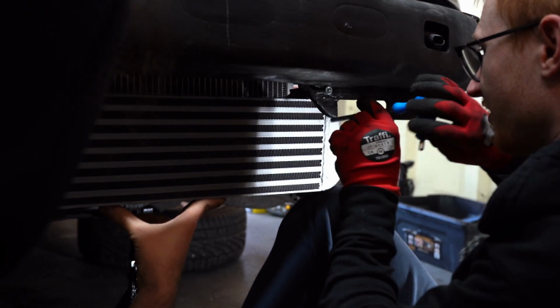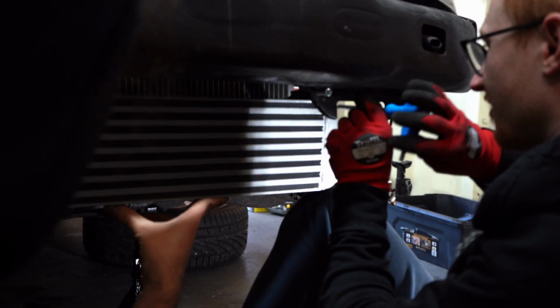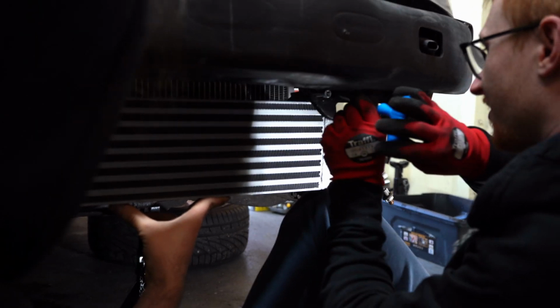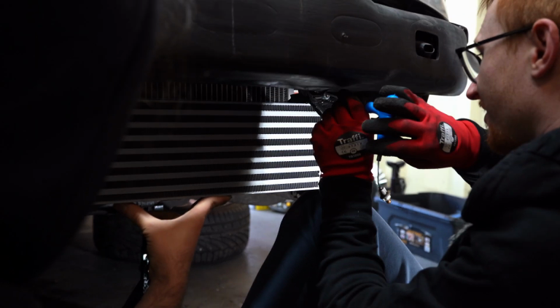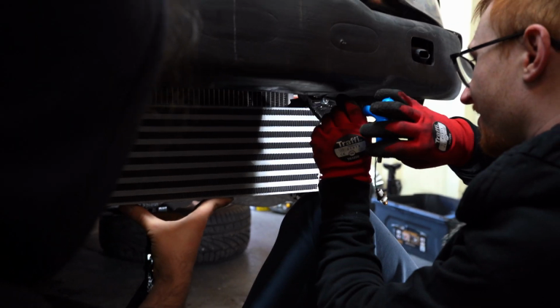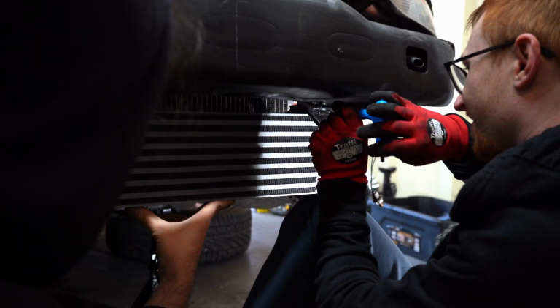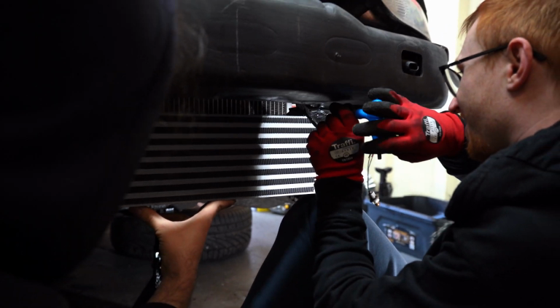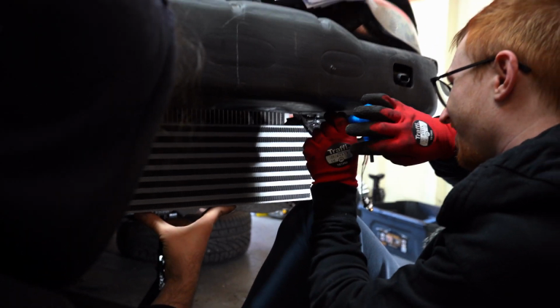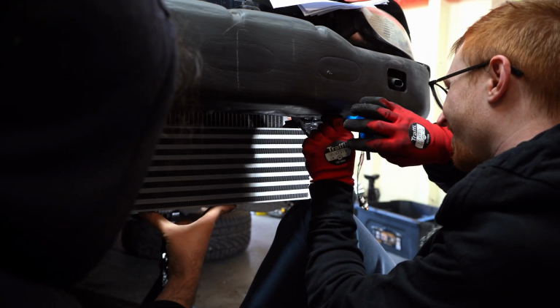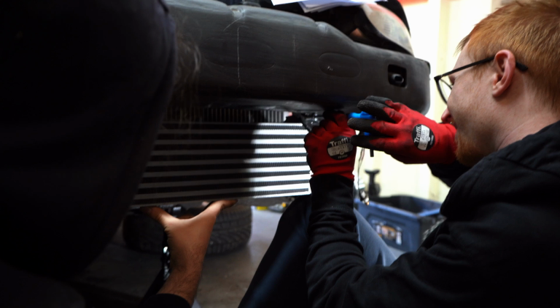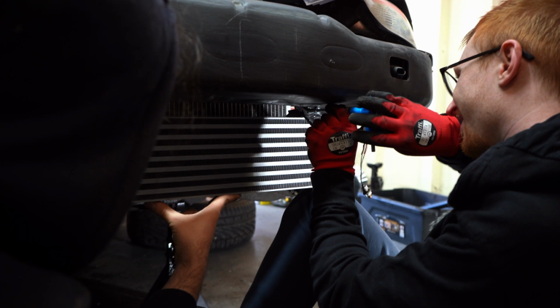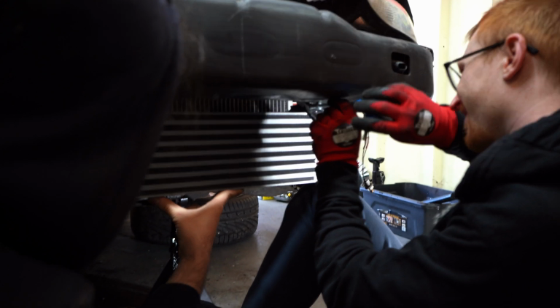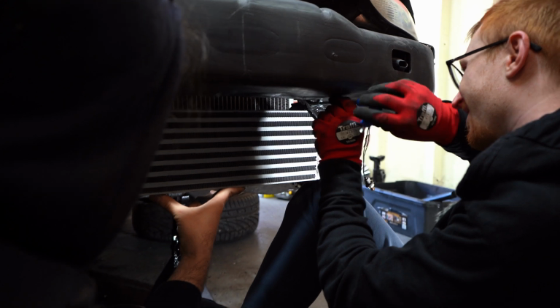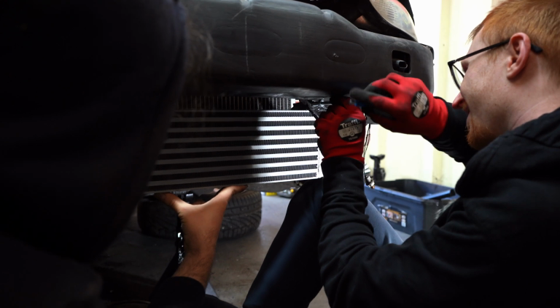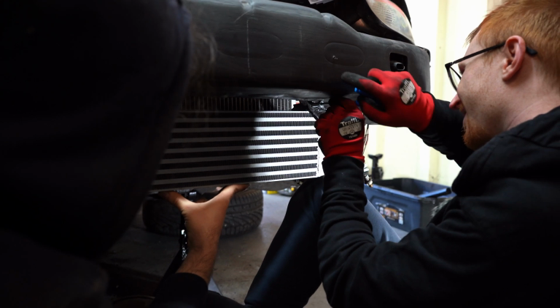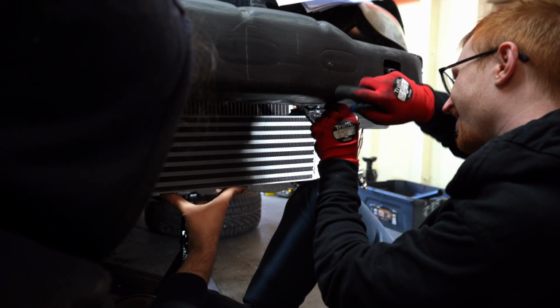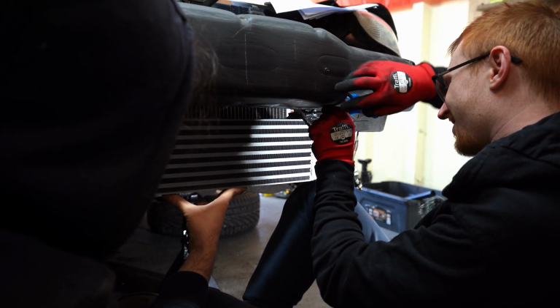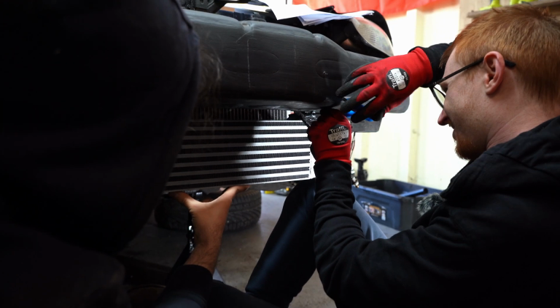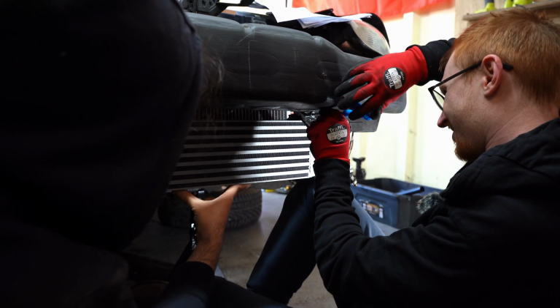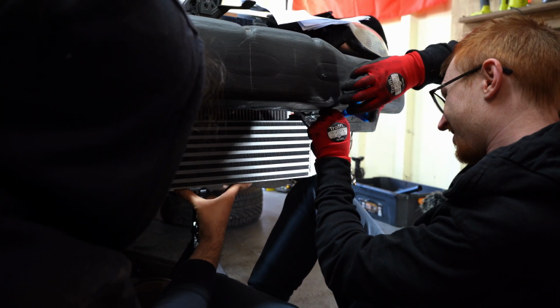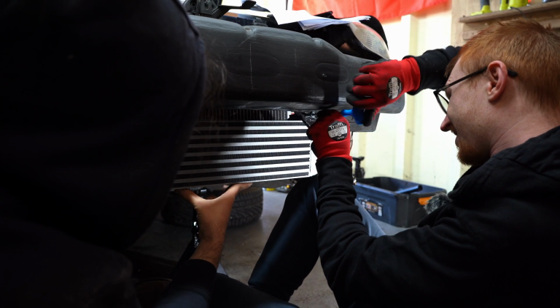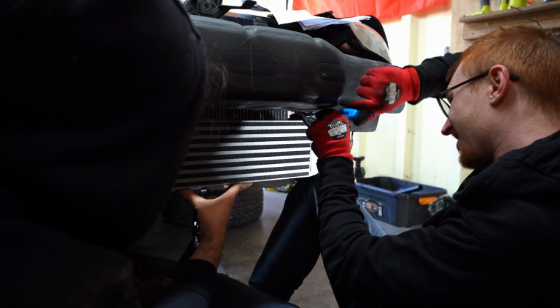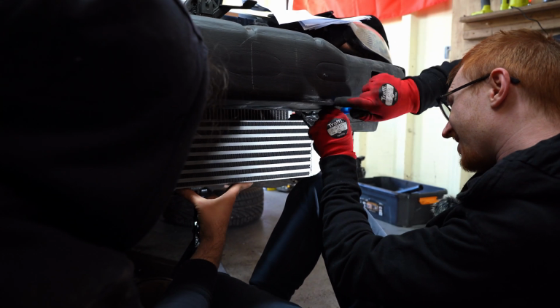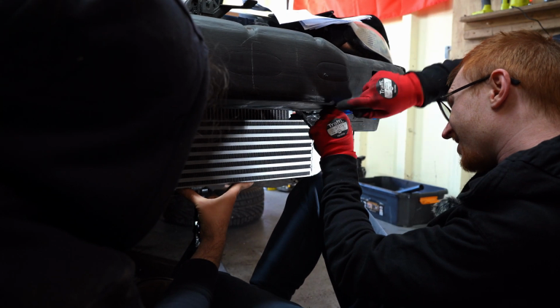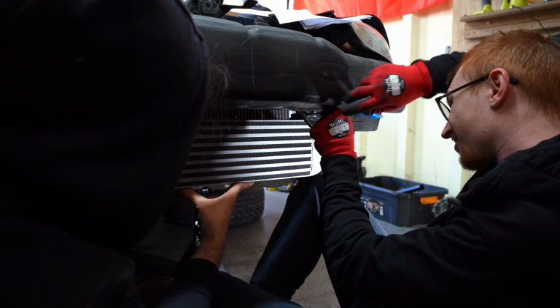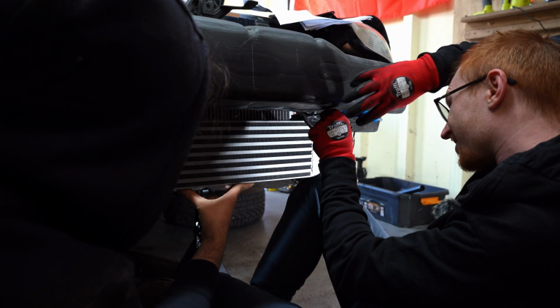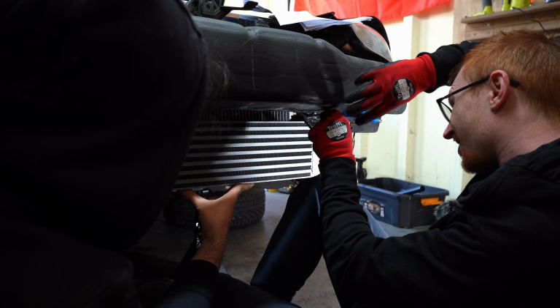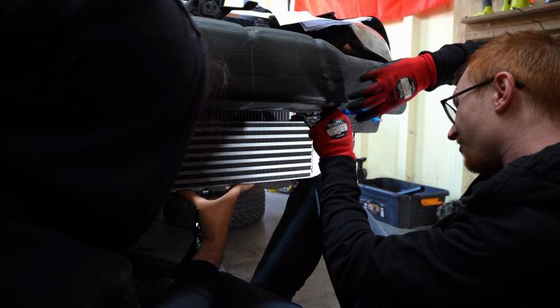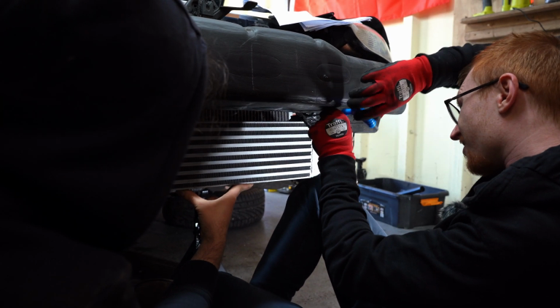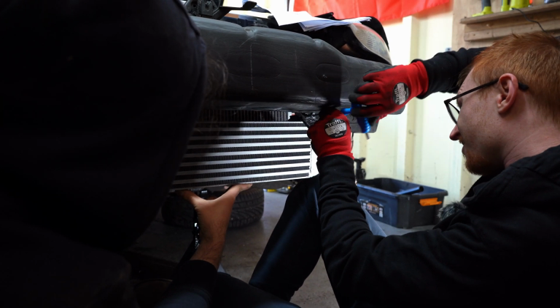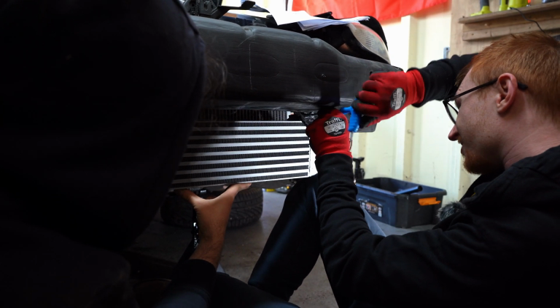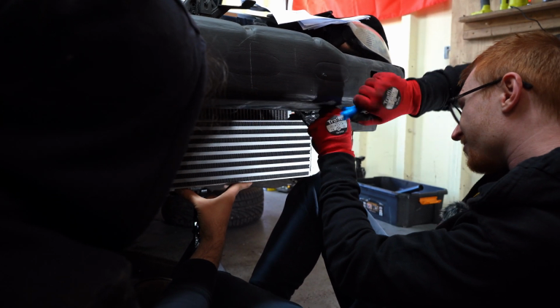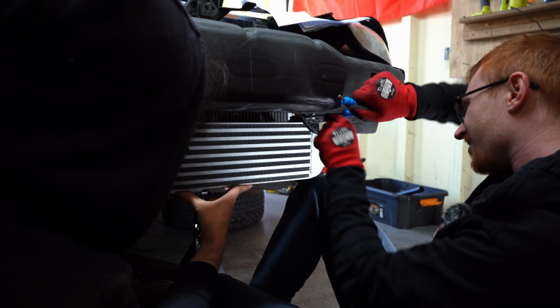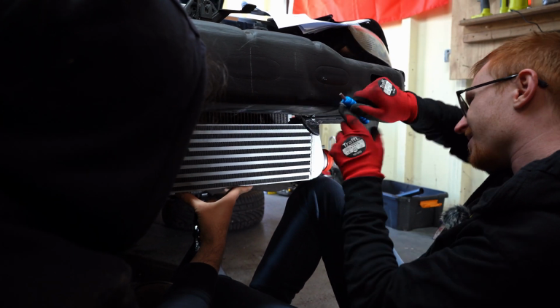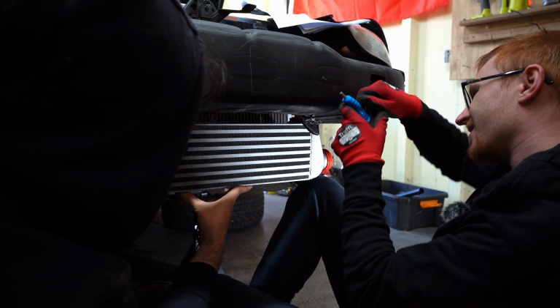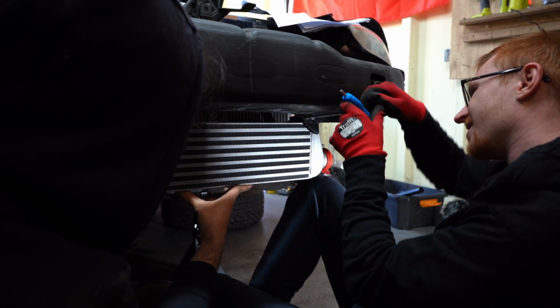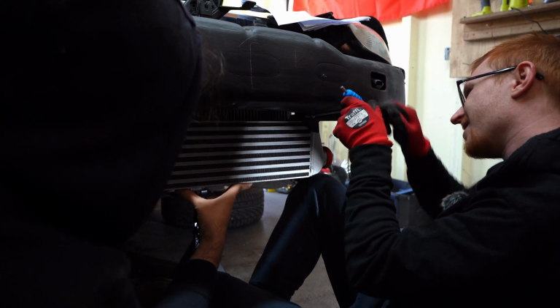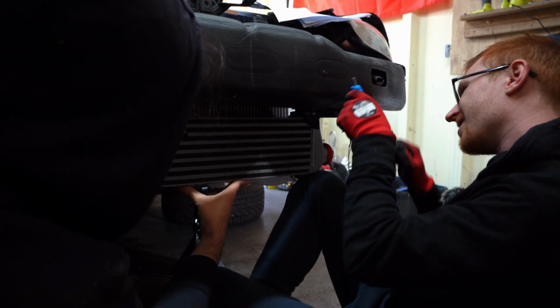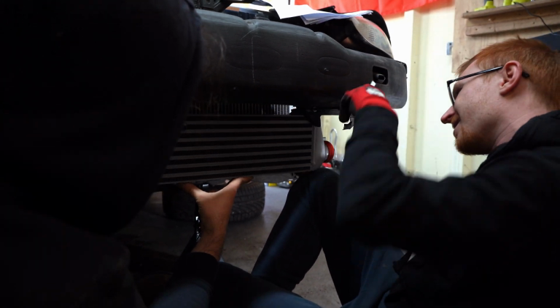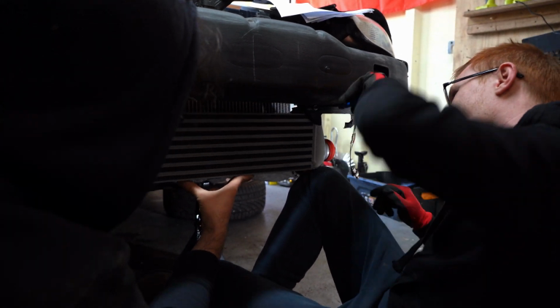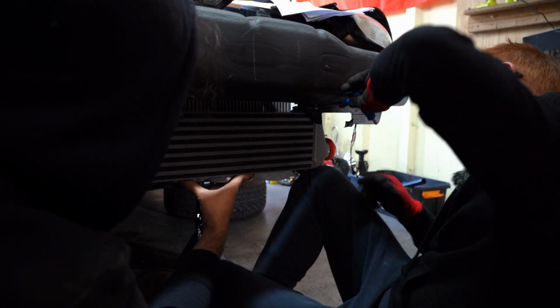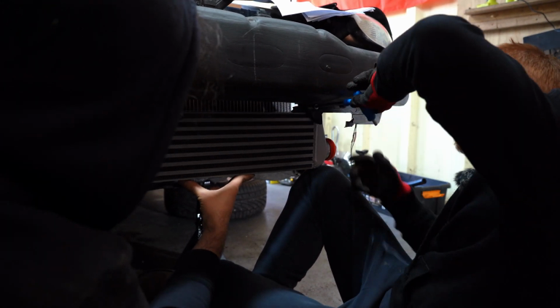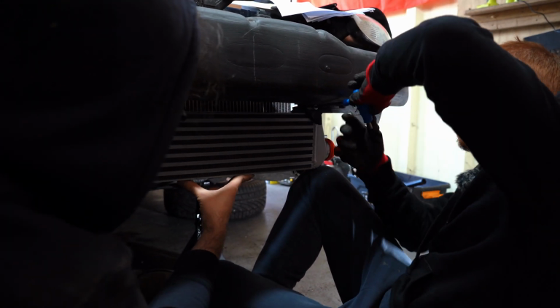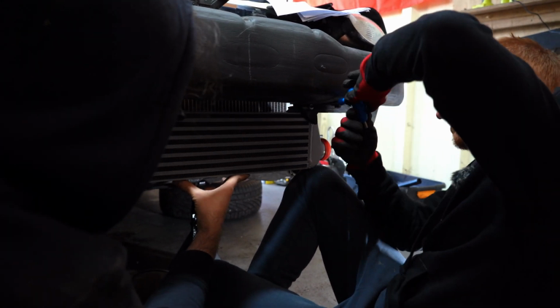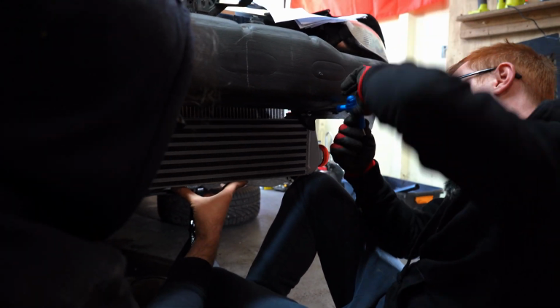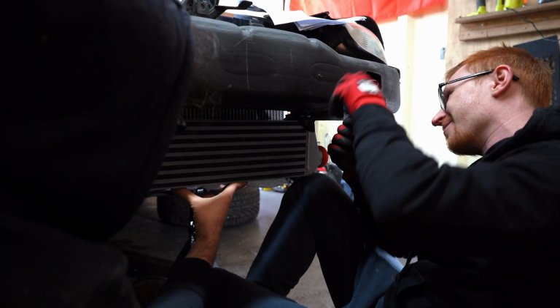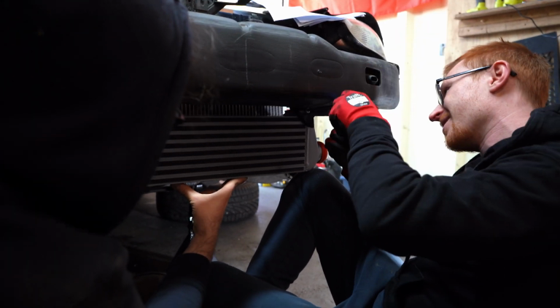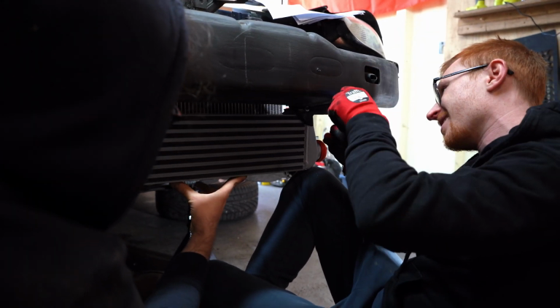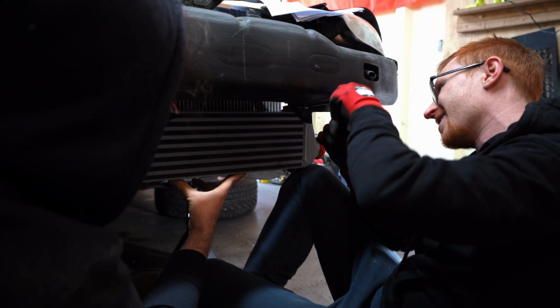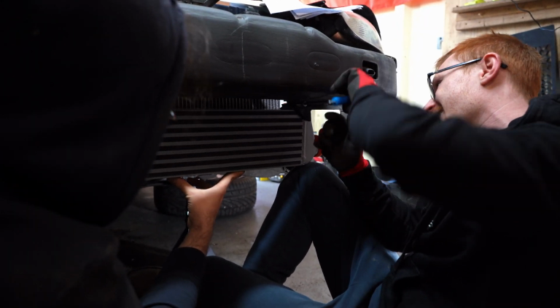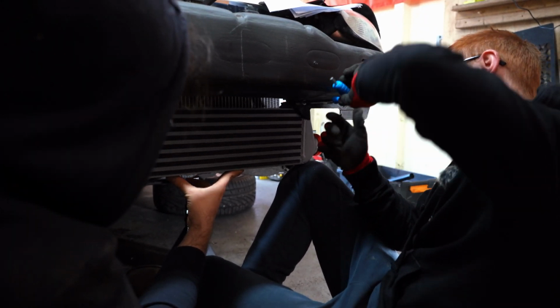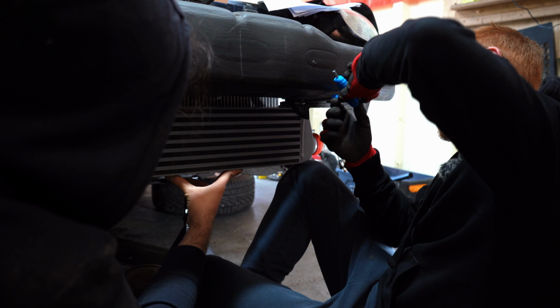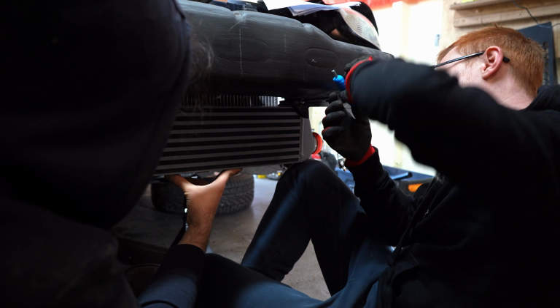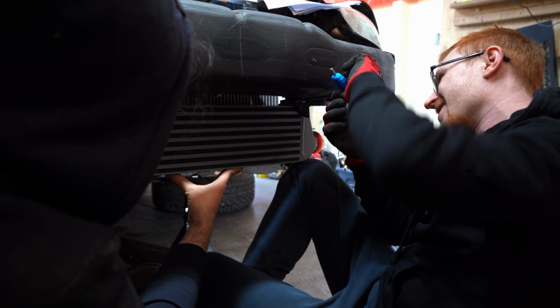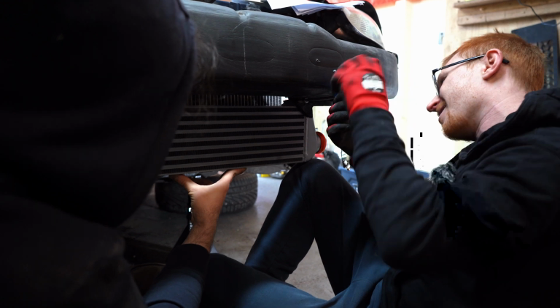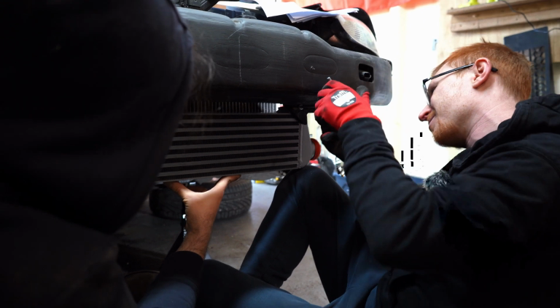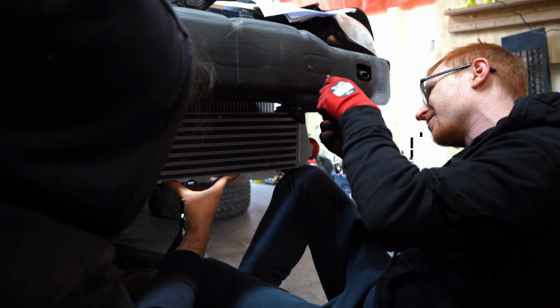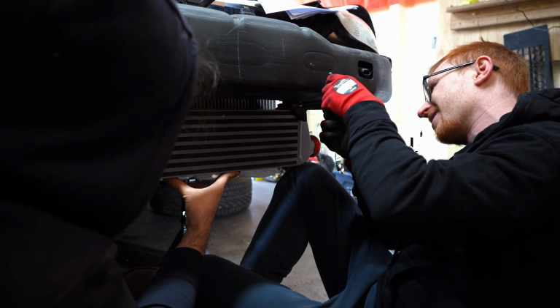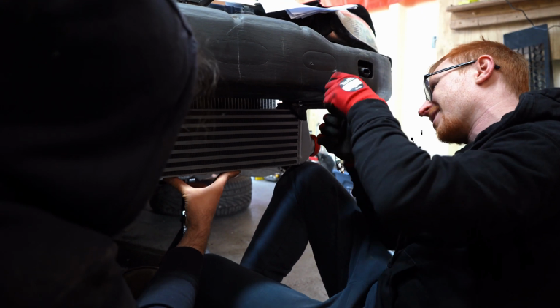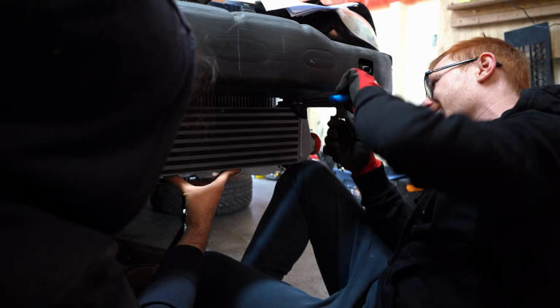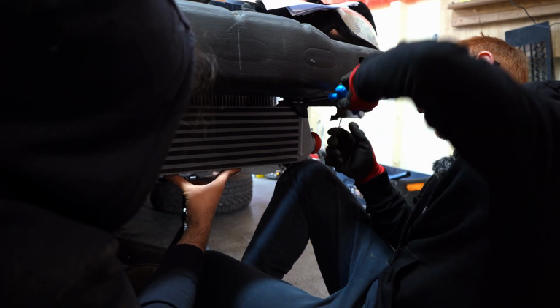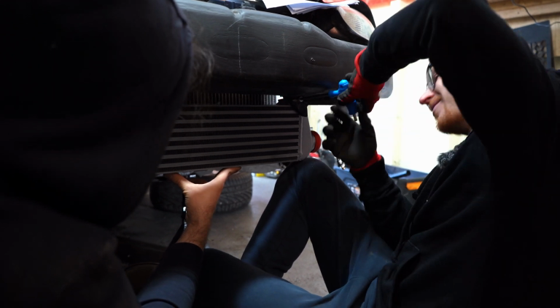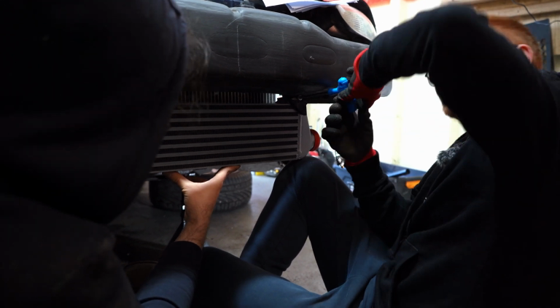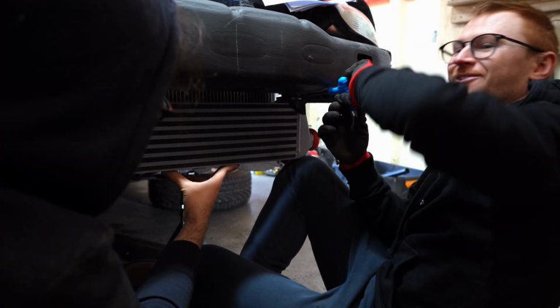Using the supplied bolts, we attach the intercooler with help from resident MX5 specialist Ollie, who knows a lot about MX5s.